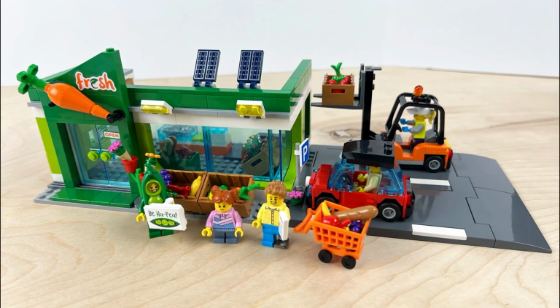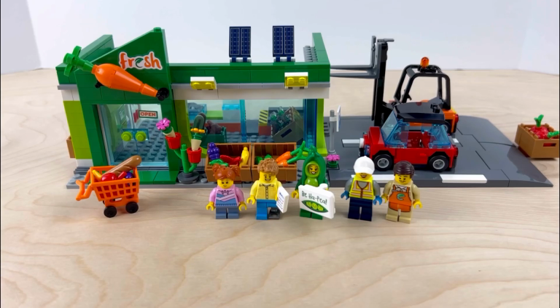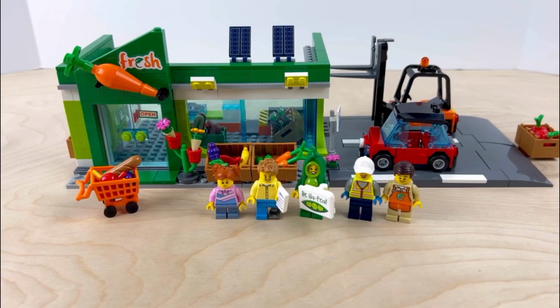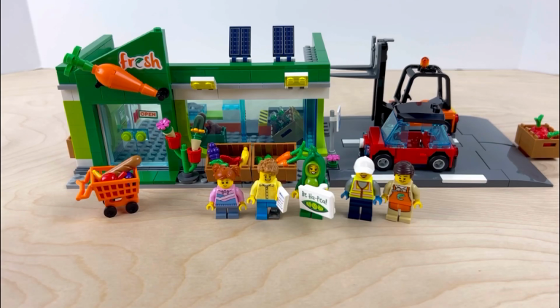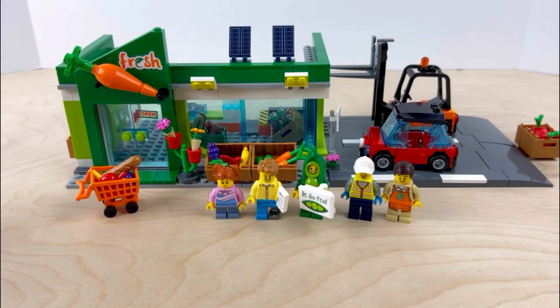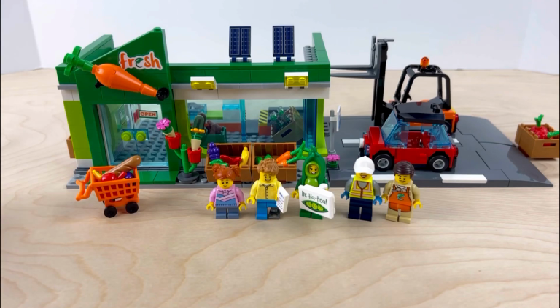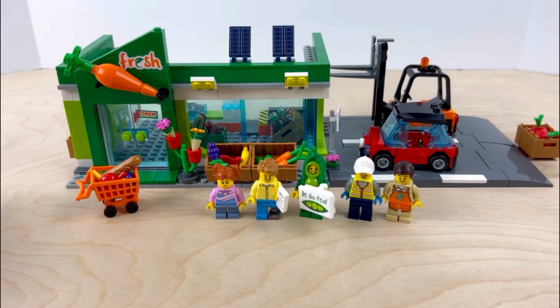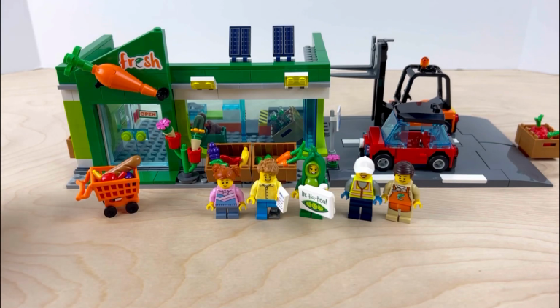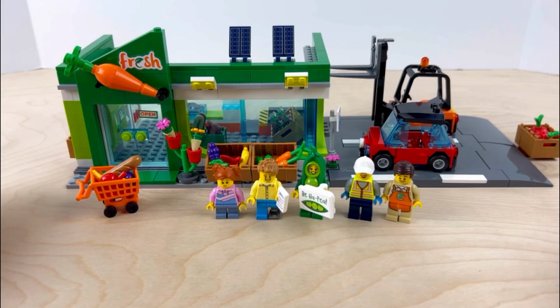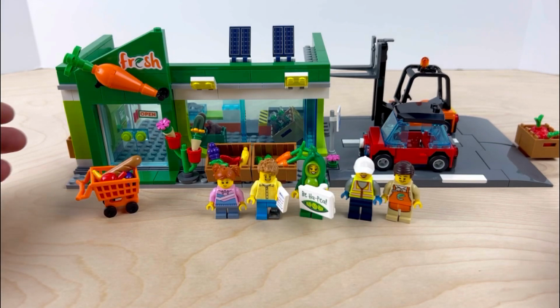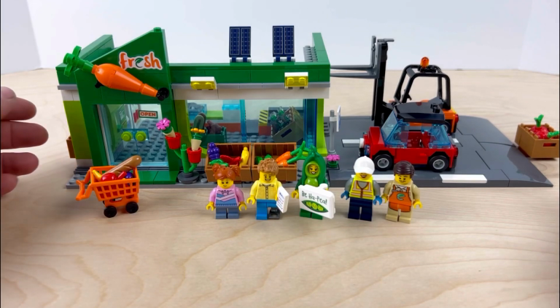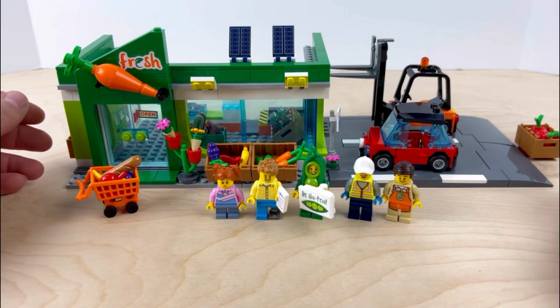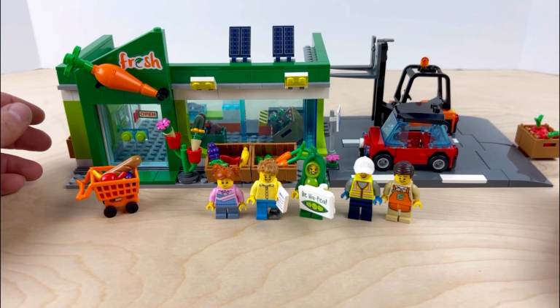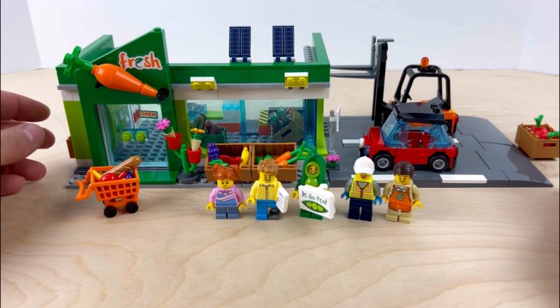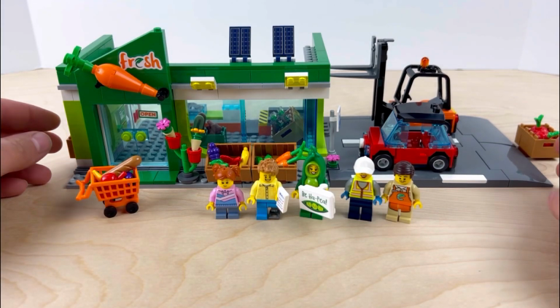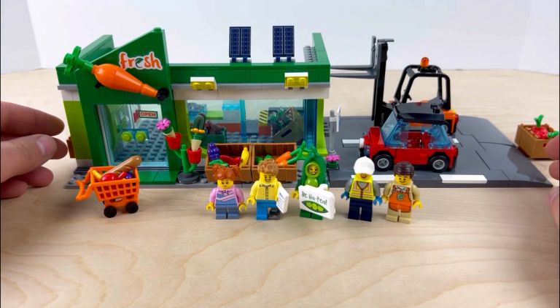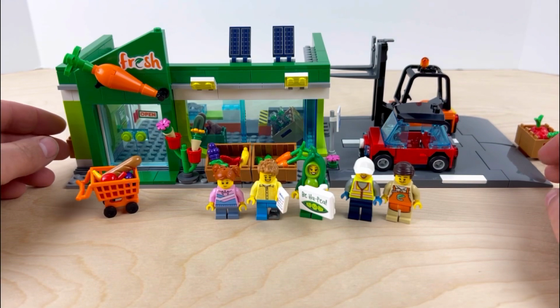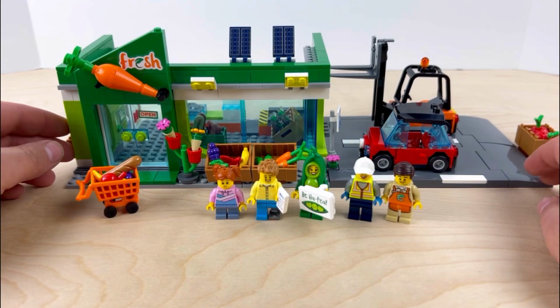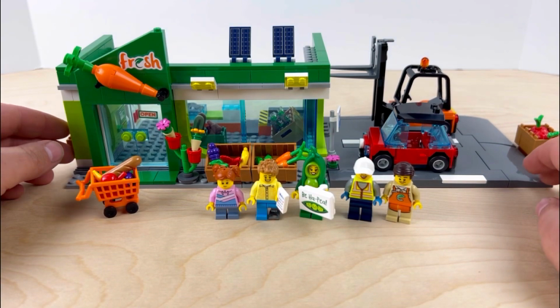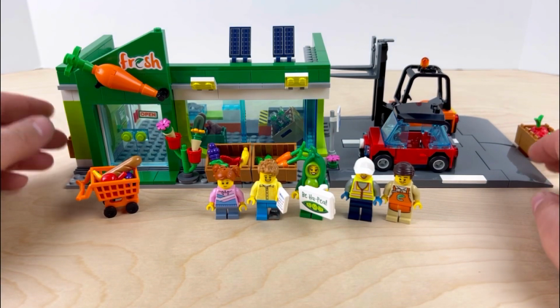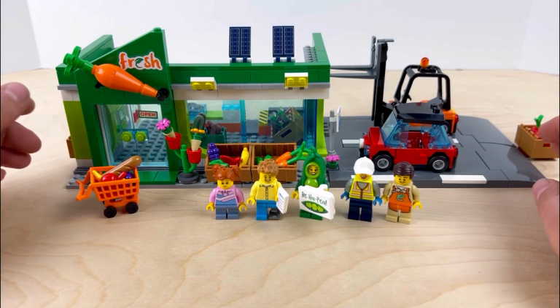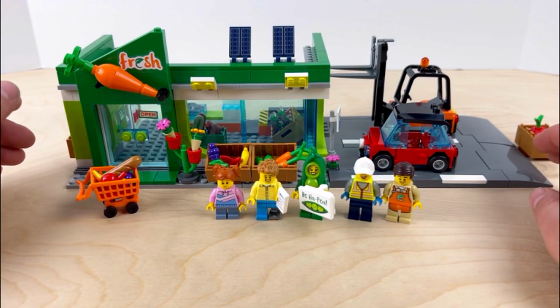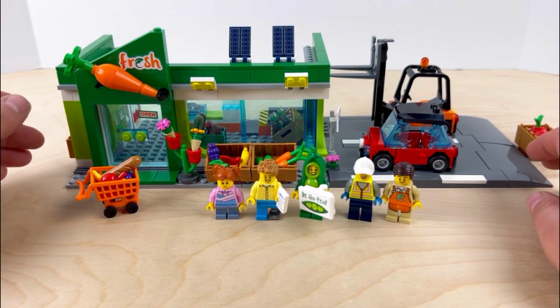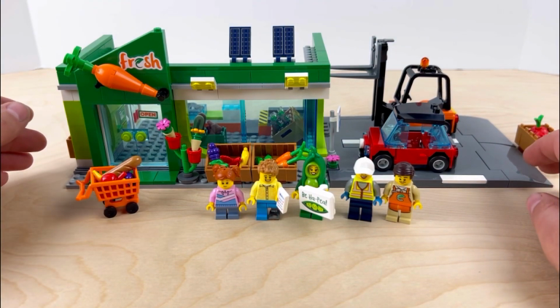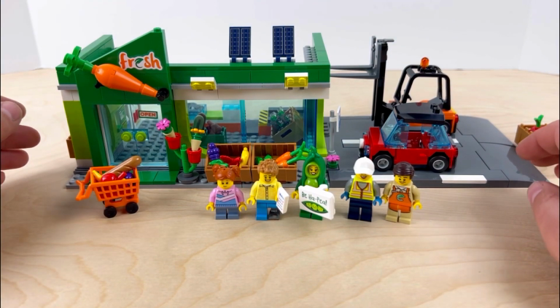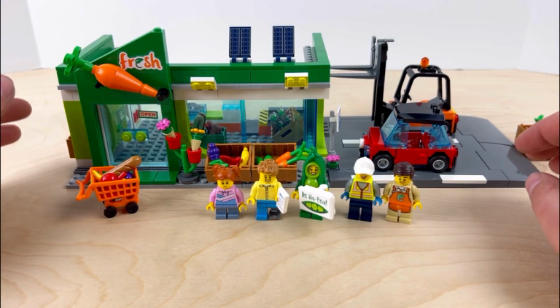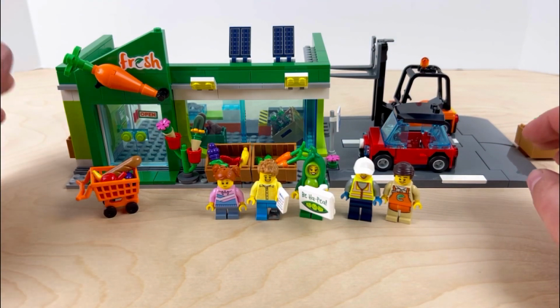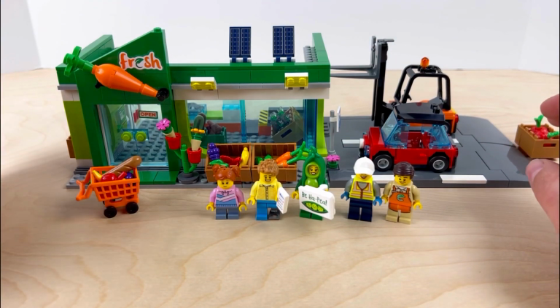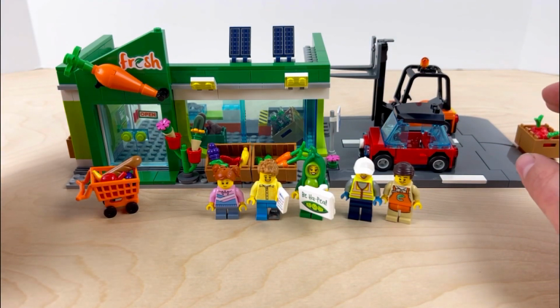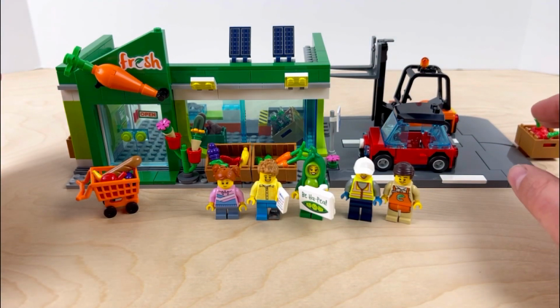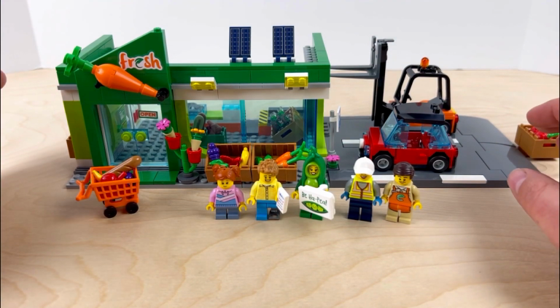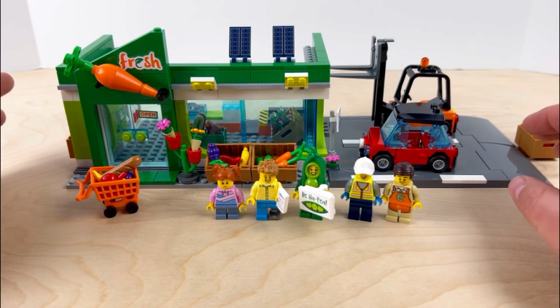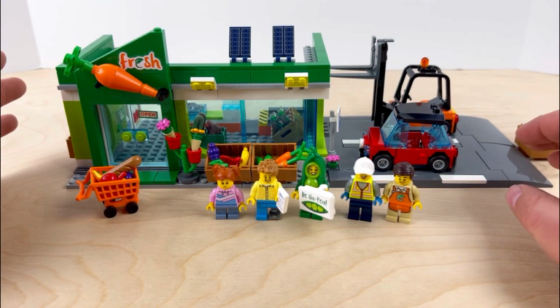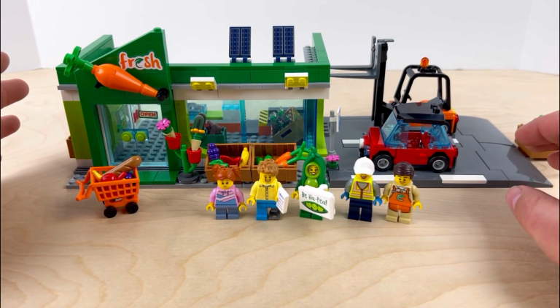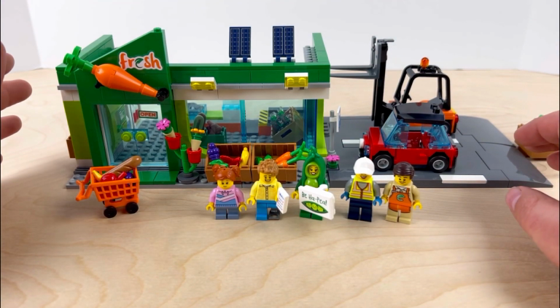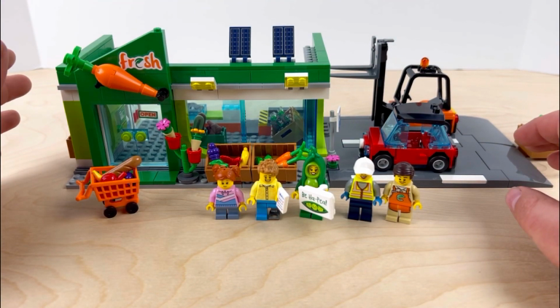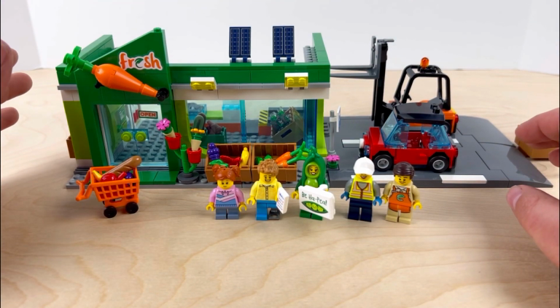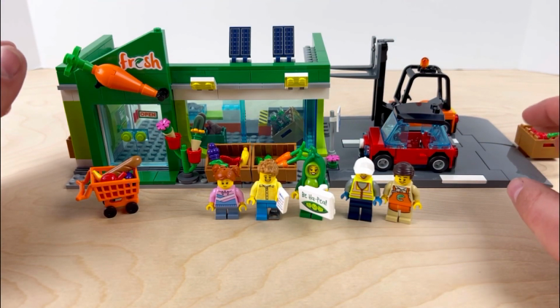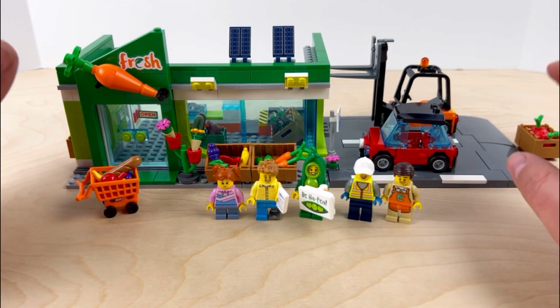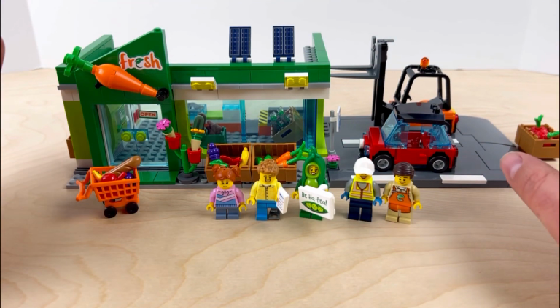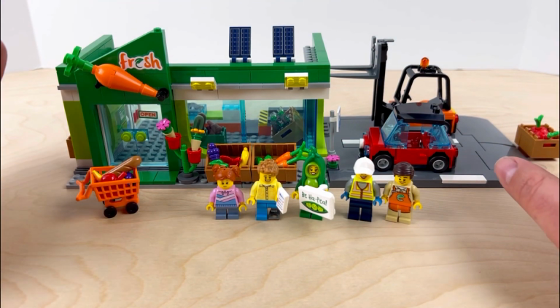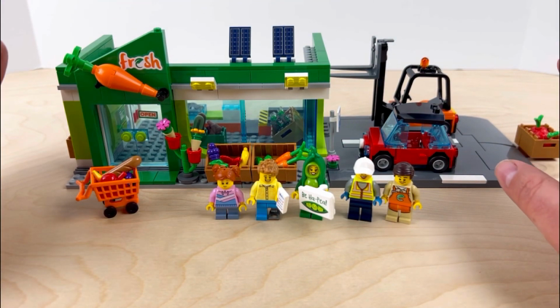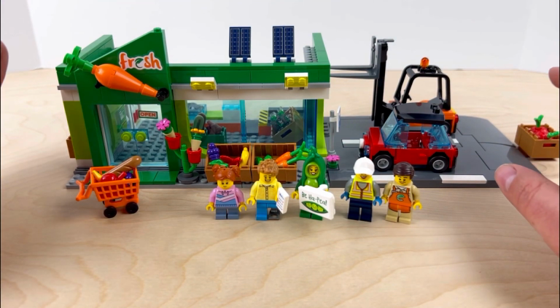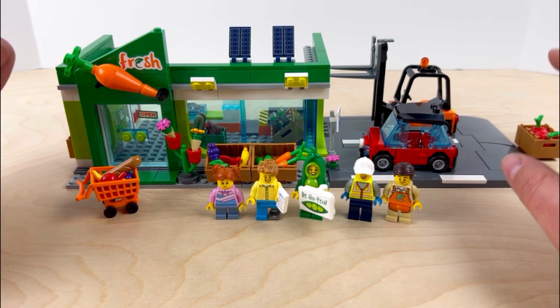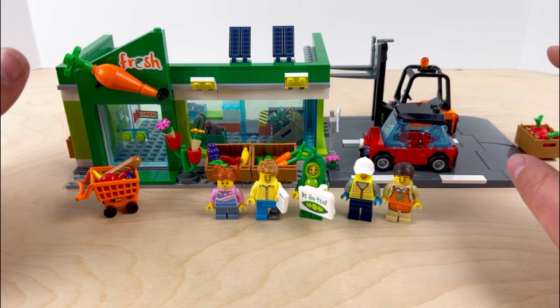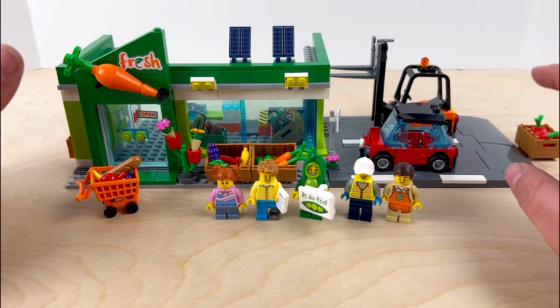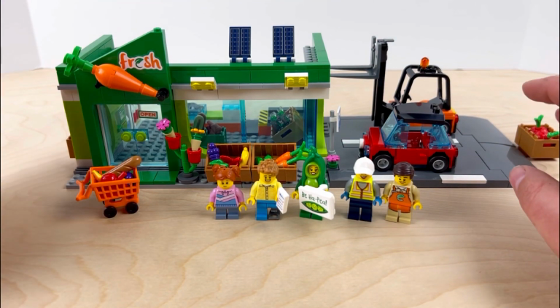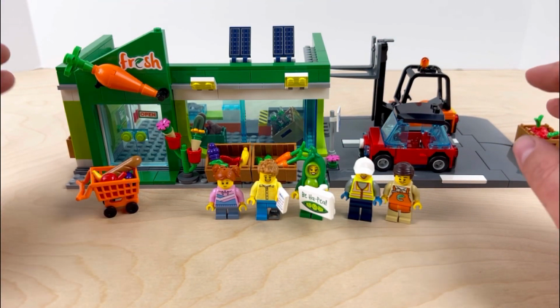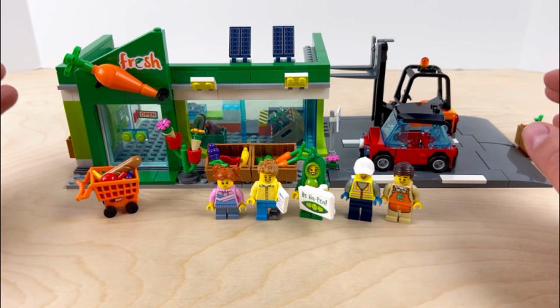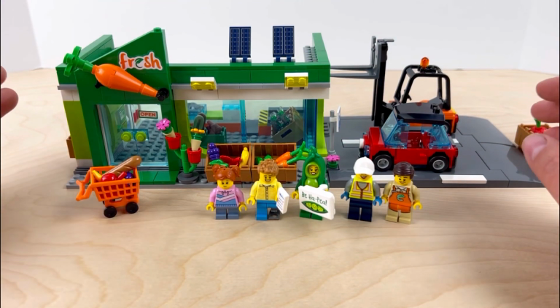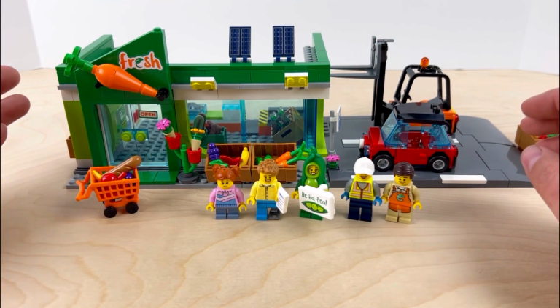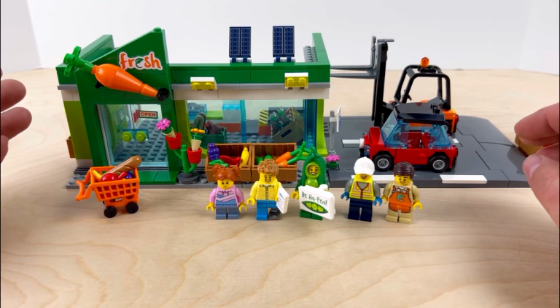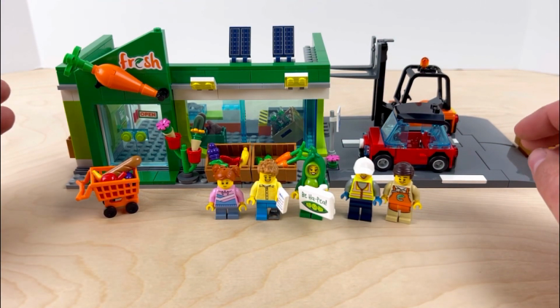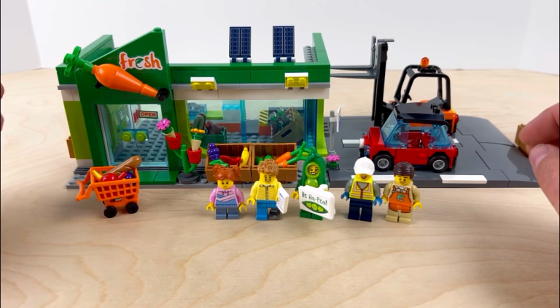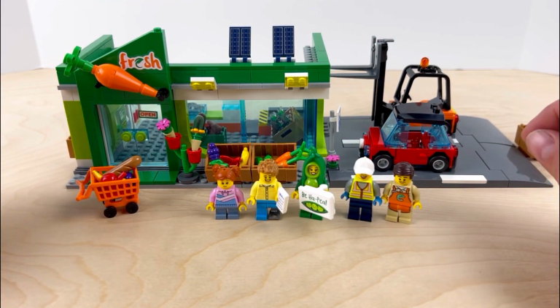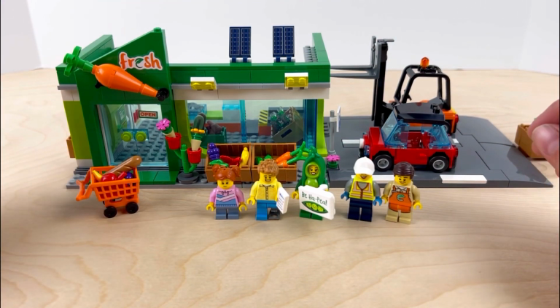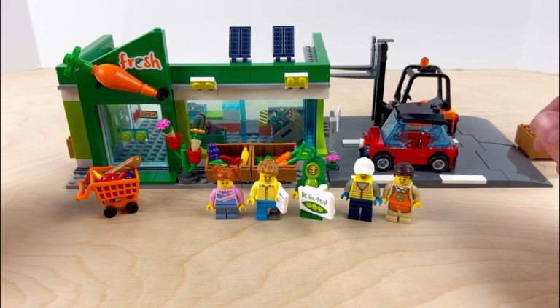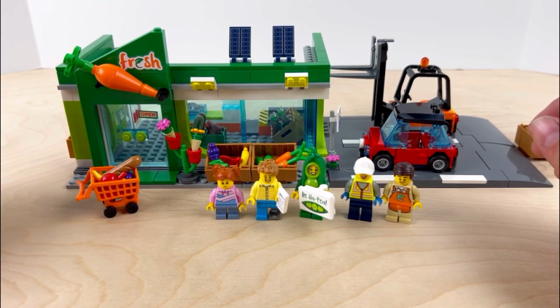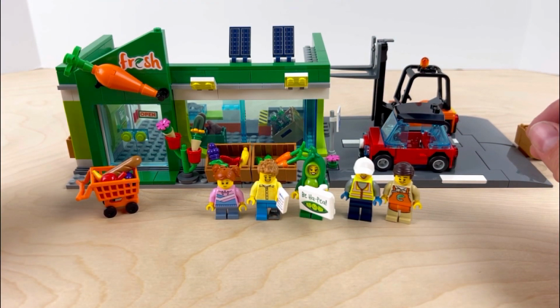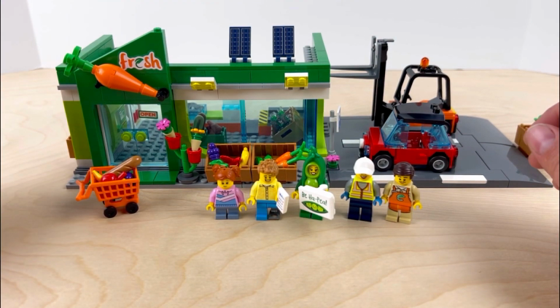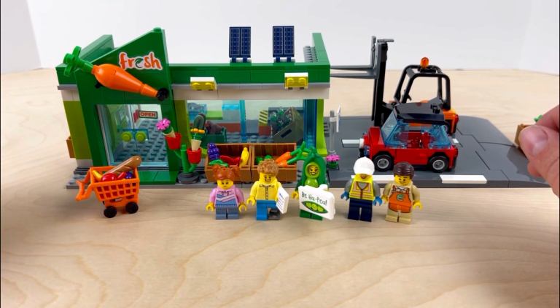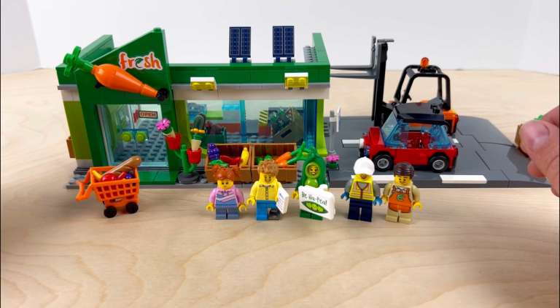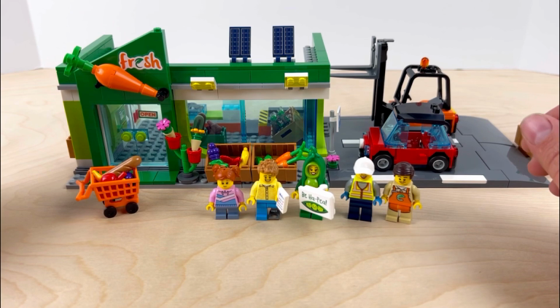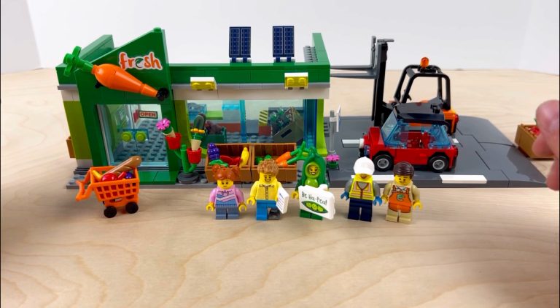So here we actually have the finished product of the grocery store. The first thing I want to say is that this thing is pretty awesome — all the details that are in it.